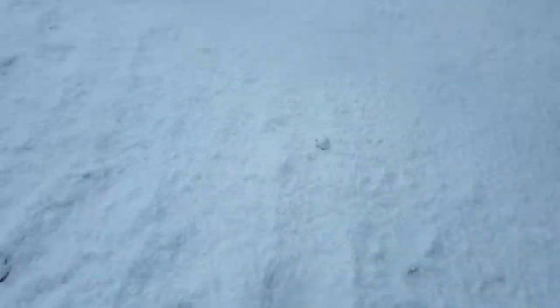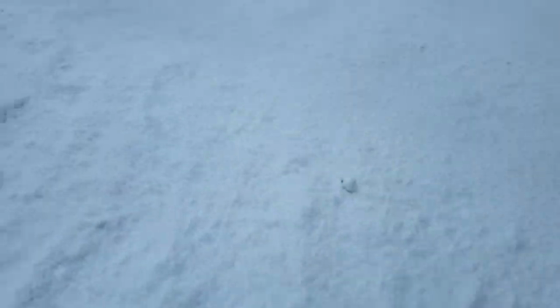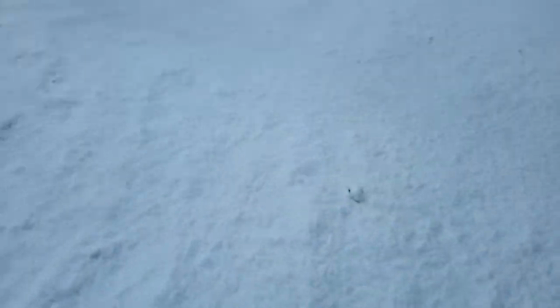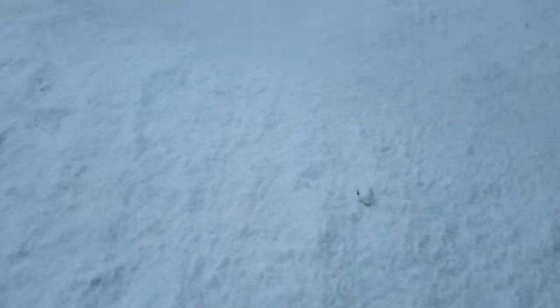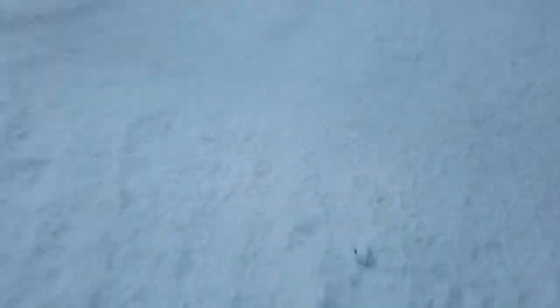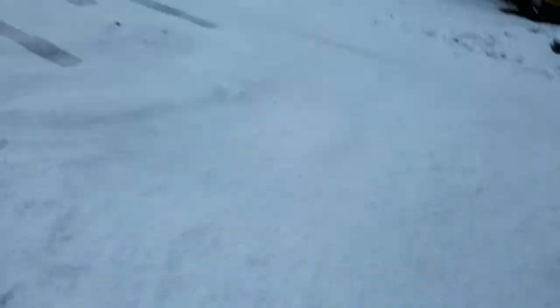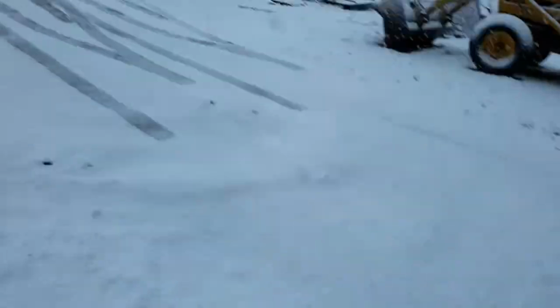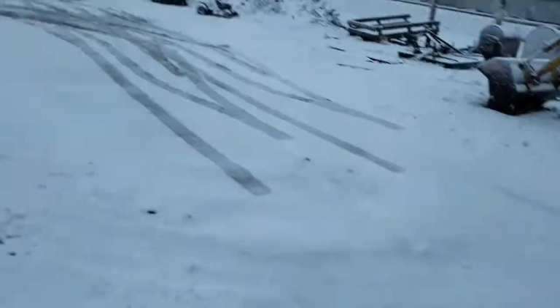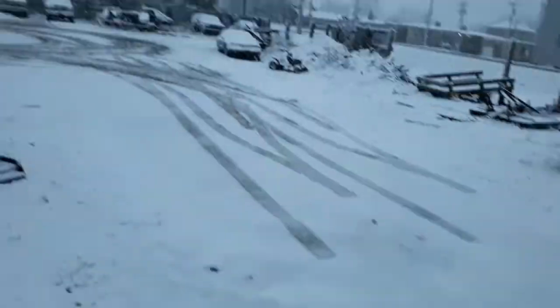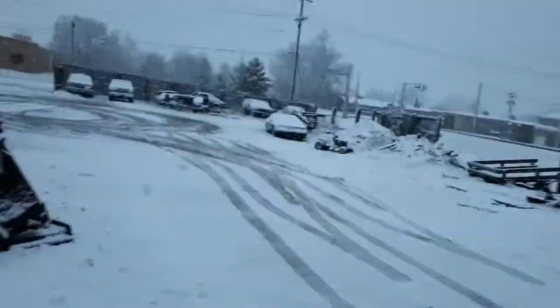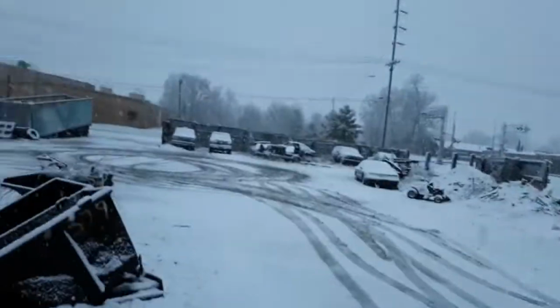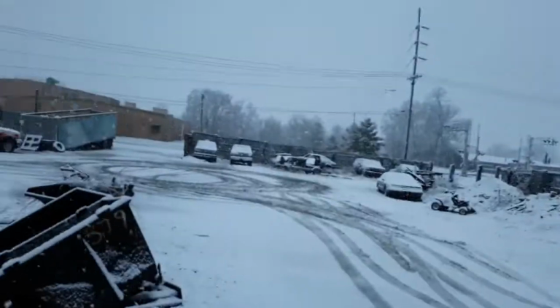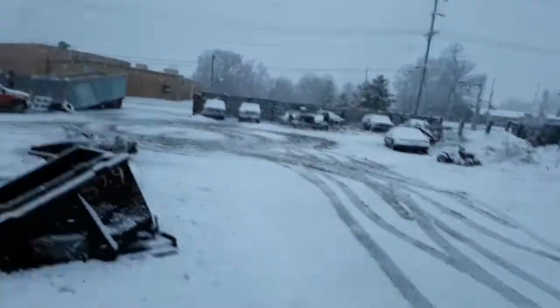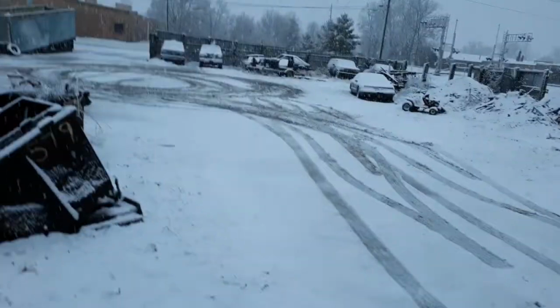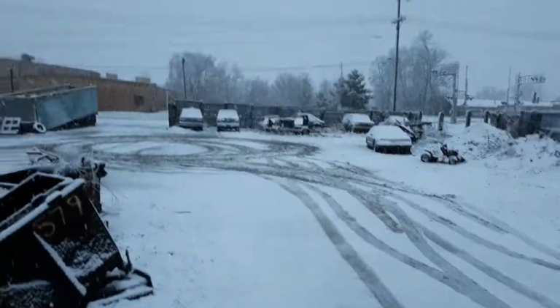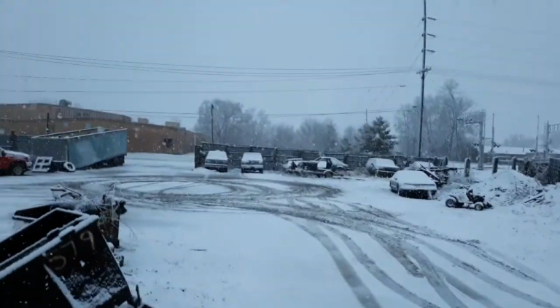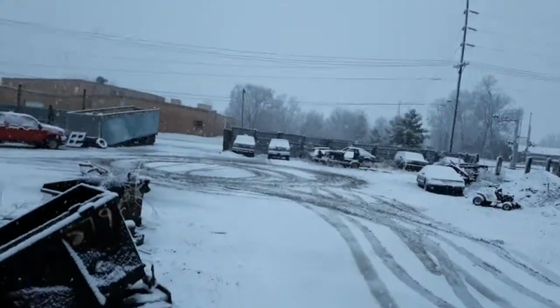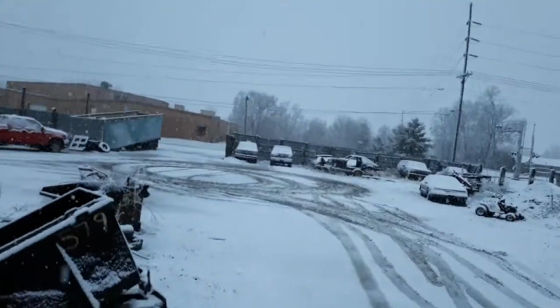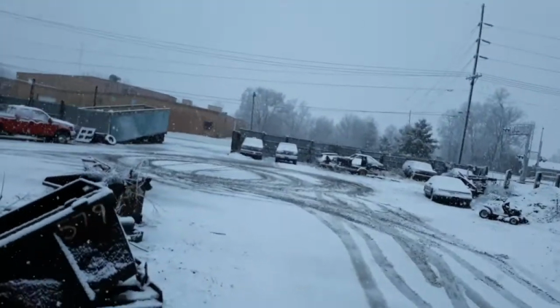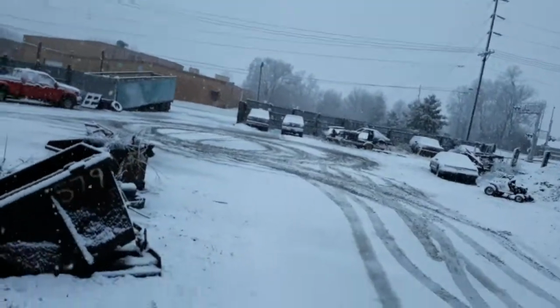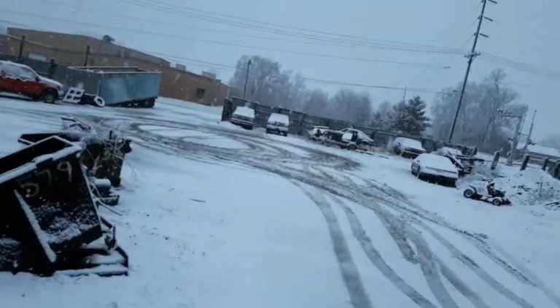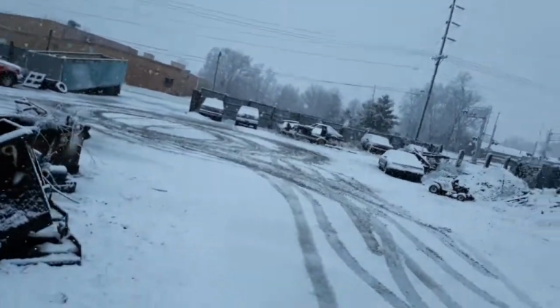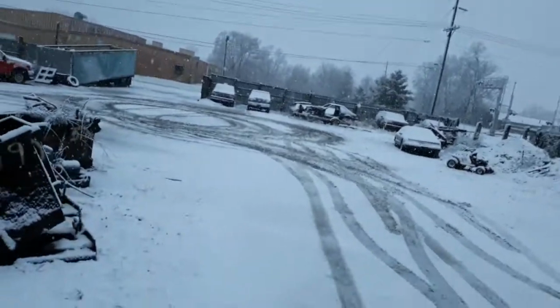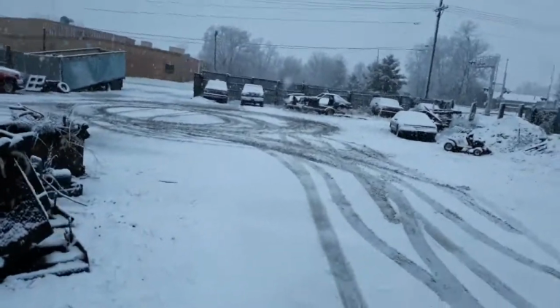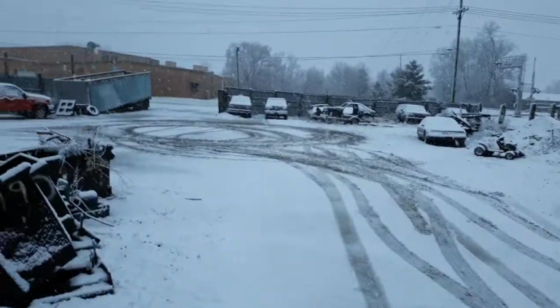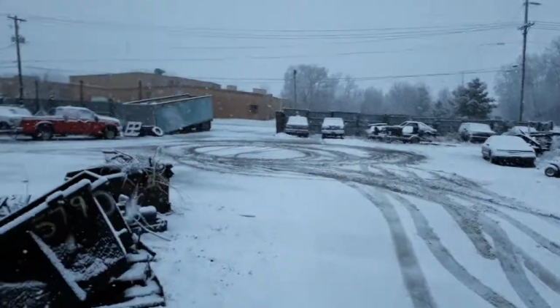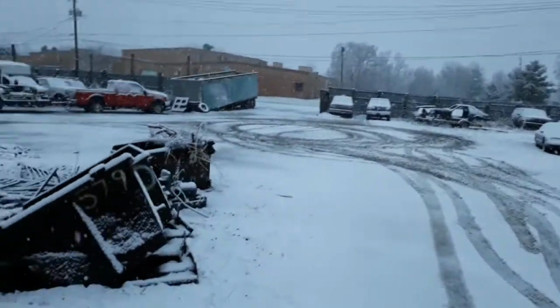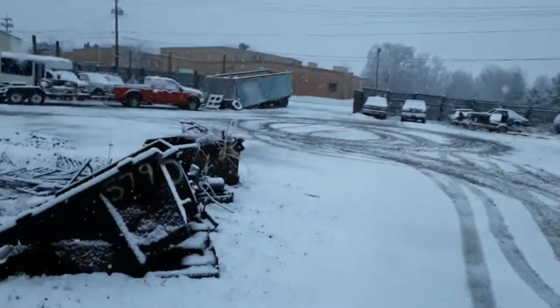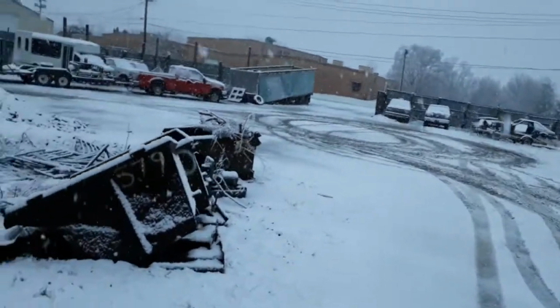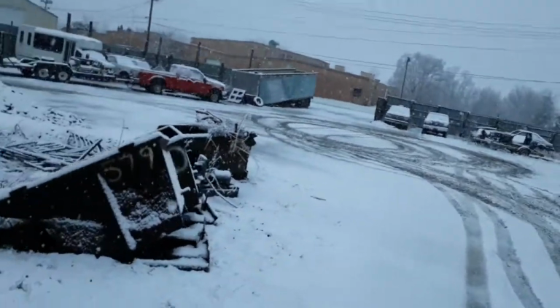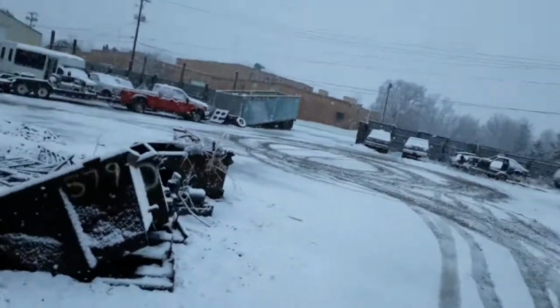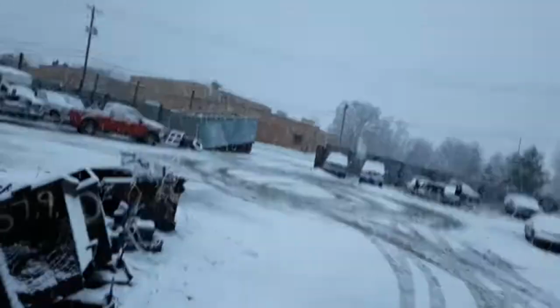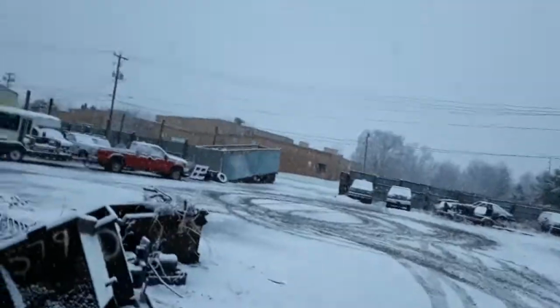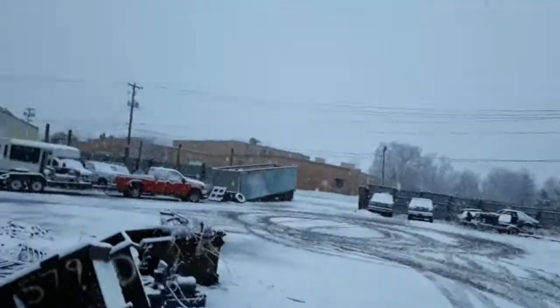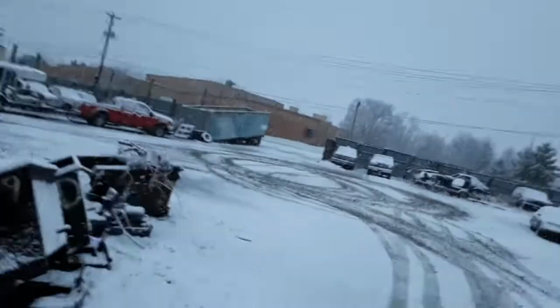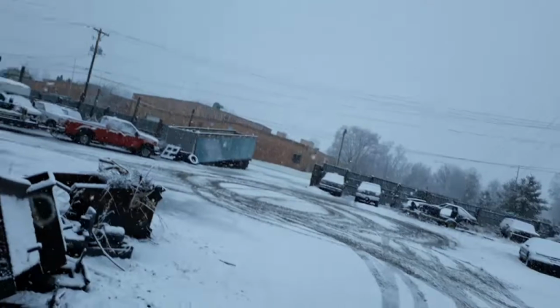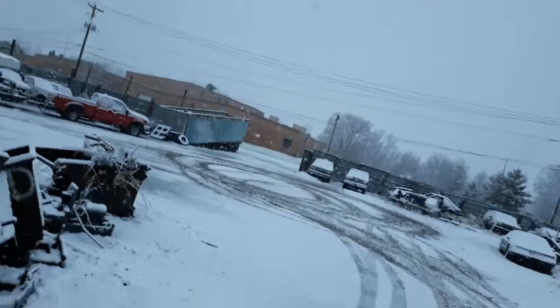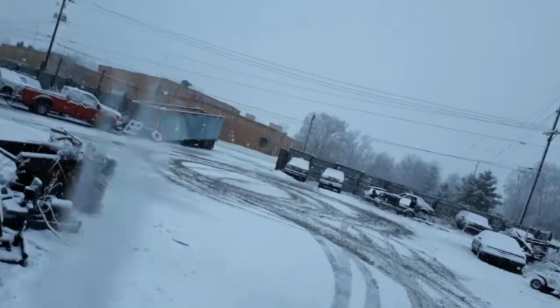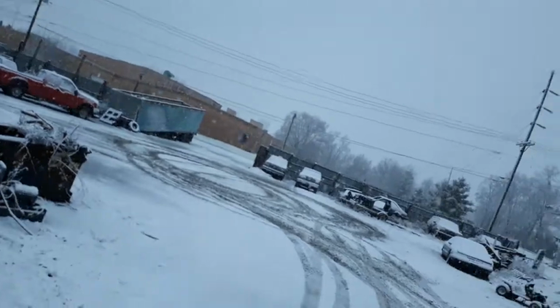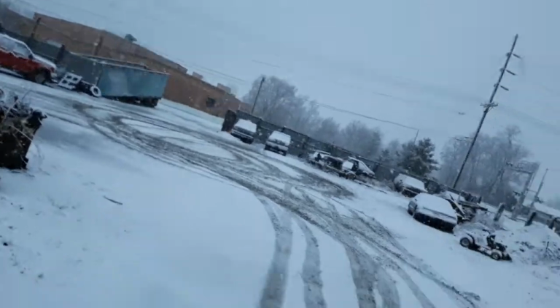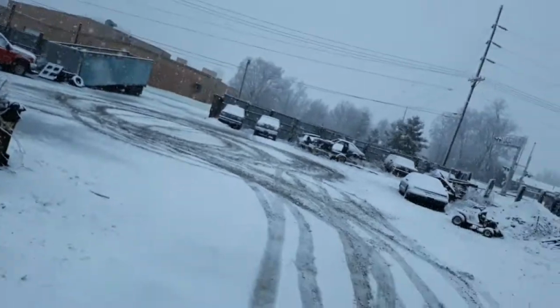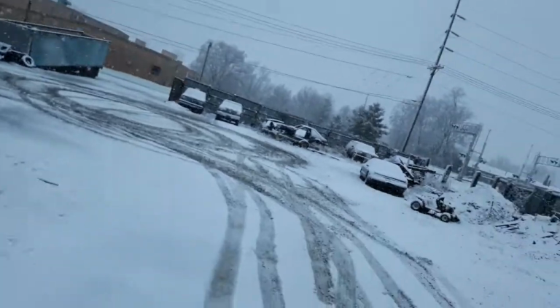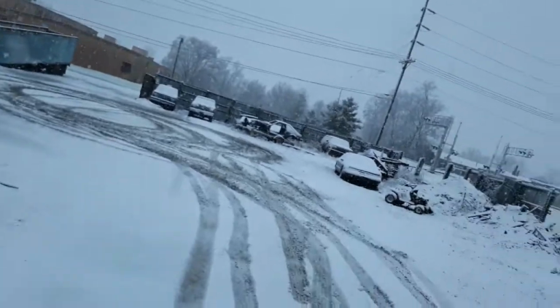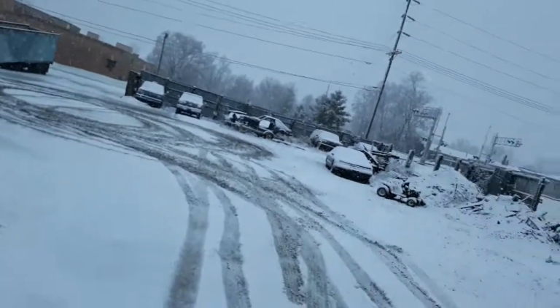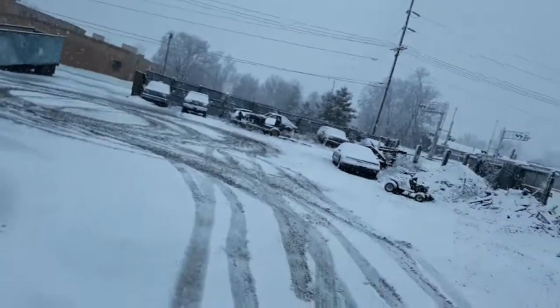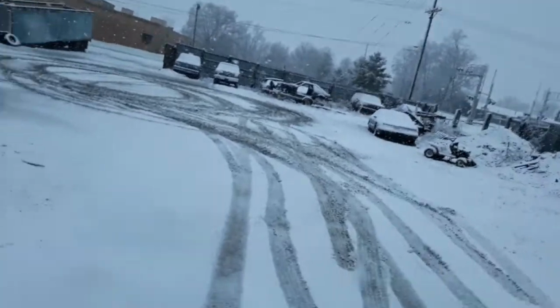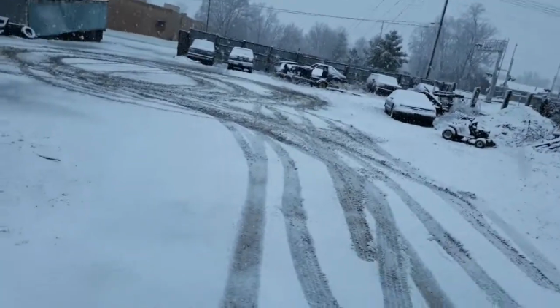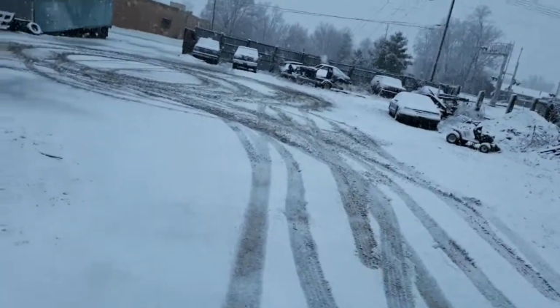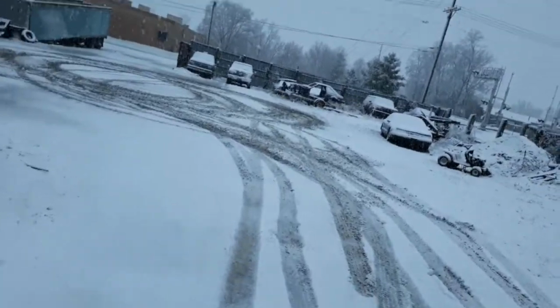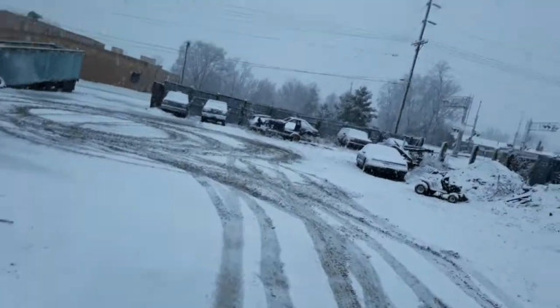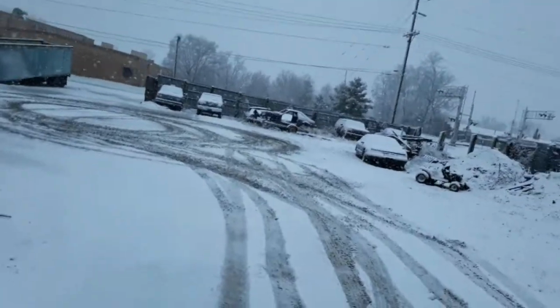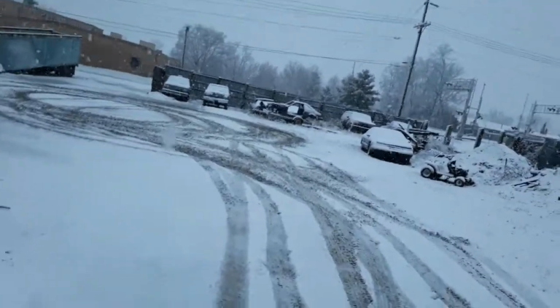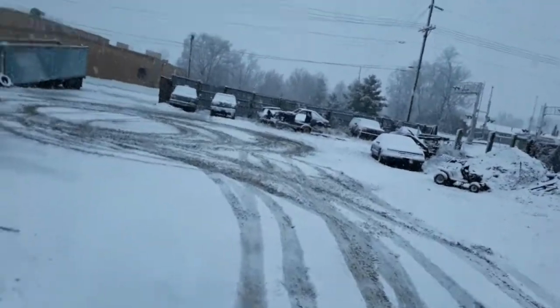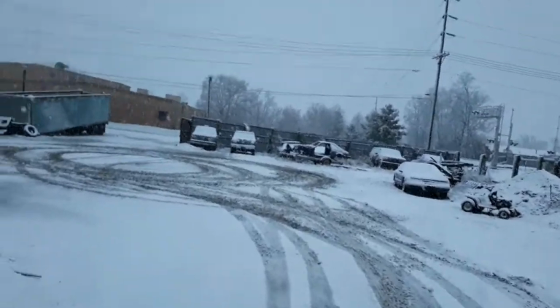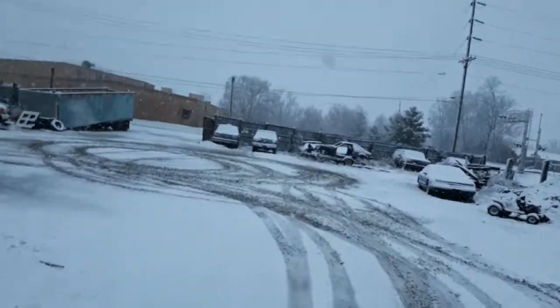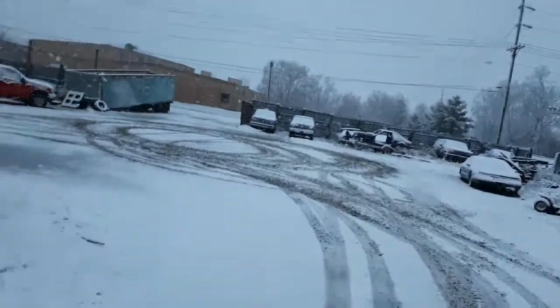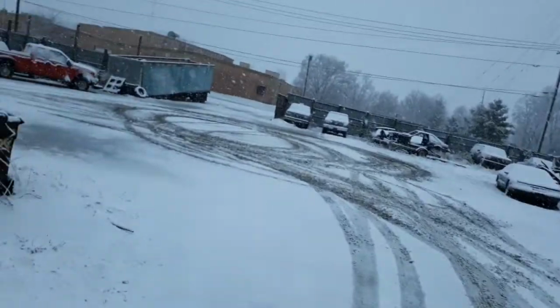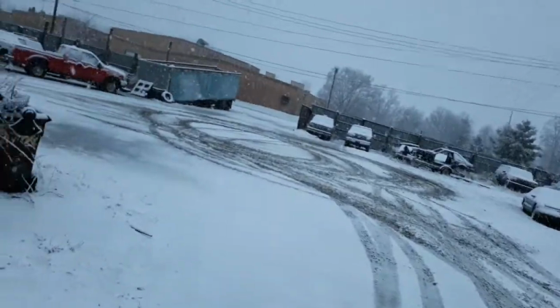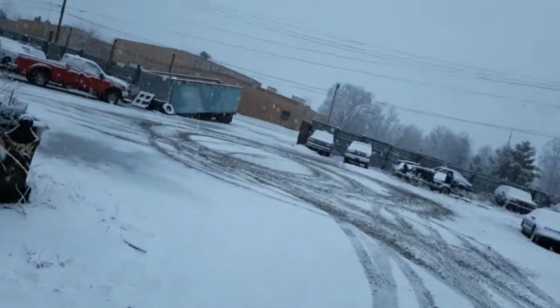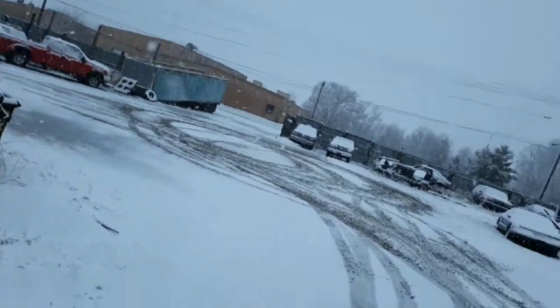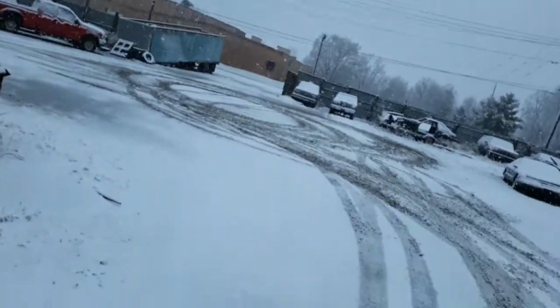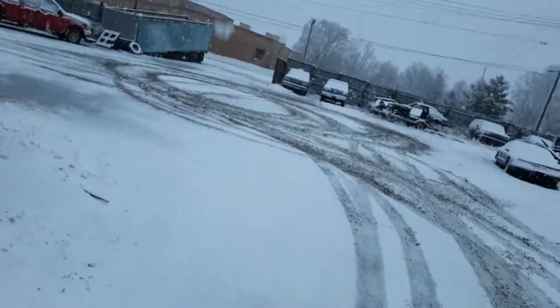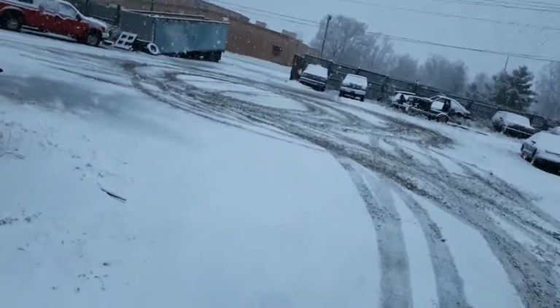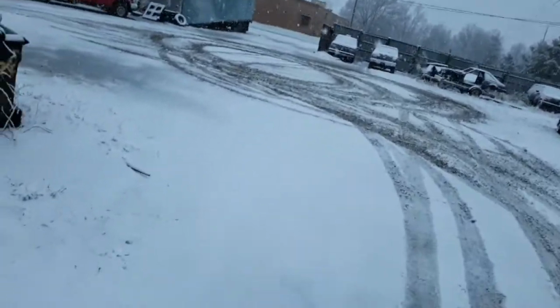I'm gonna get the red truck warmed up because we're gonna put the salt on it. We might have to salt, but that looks pretty good.